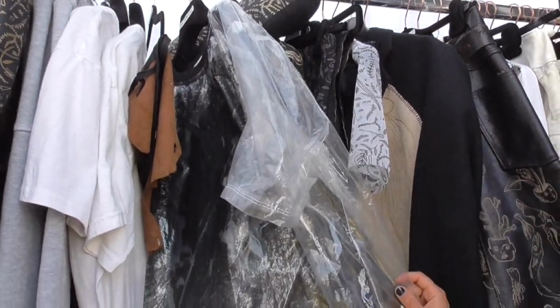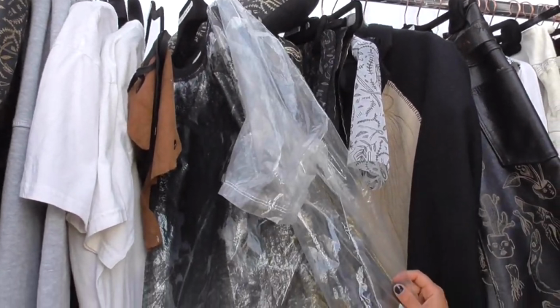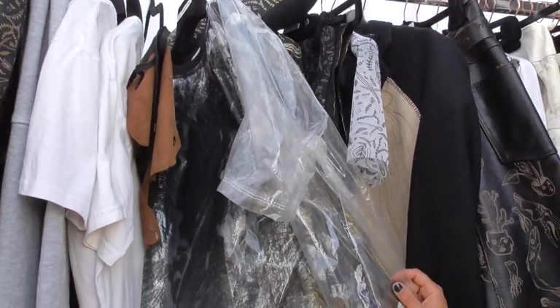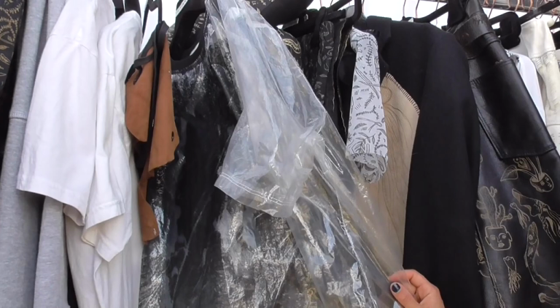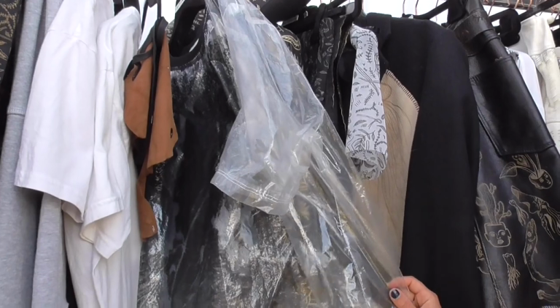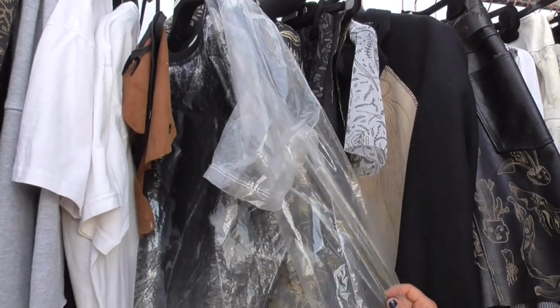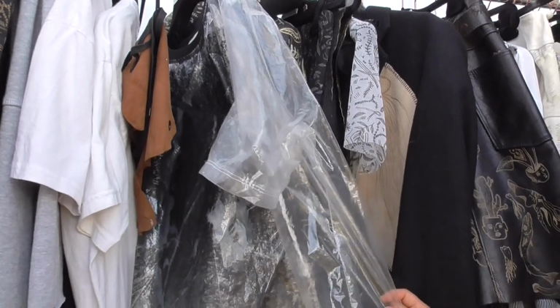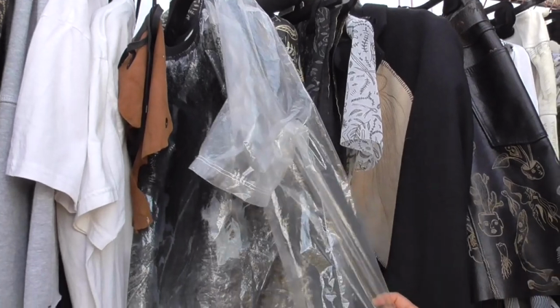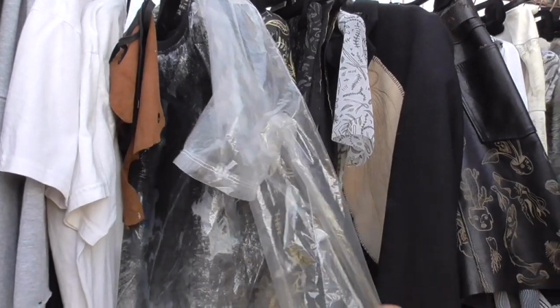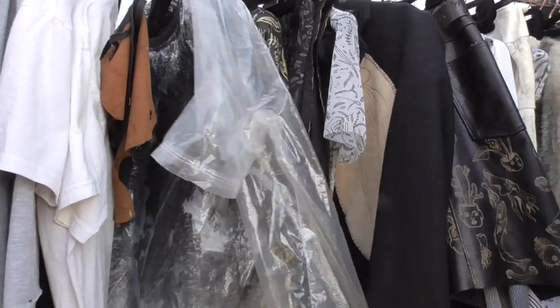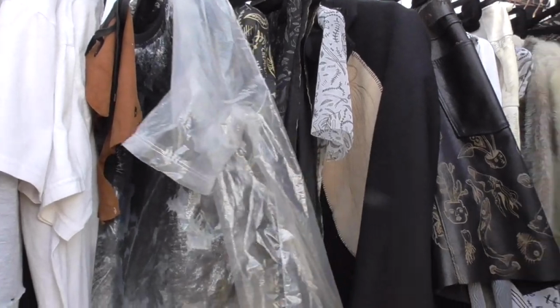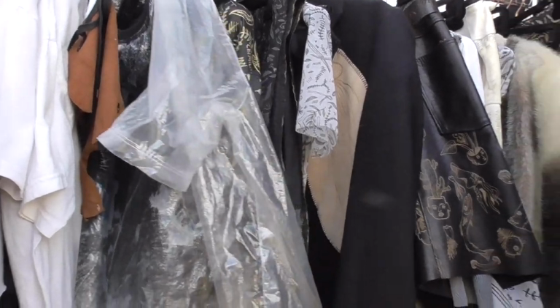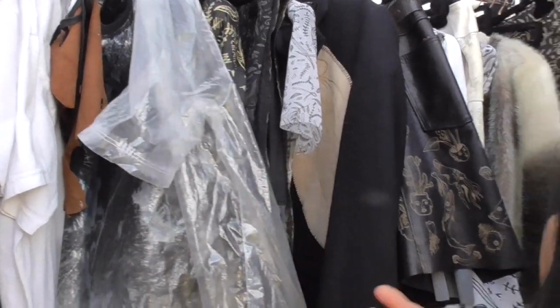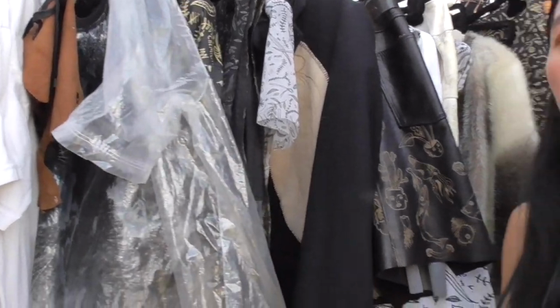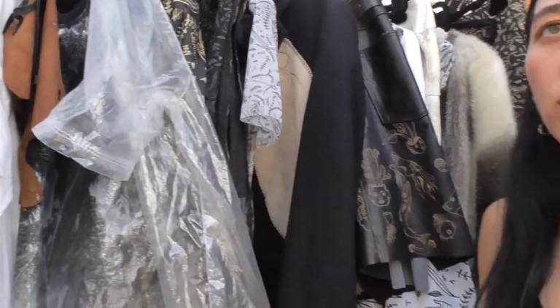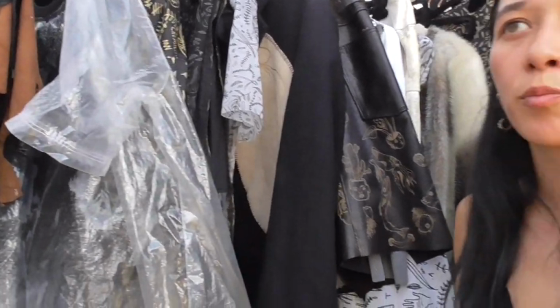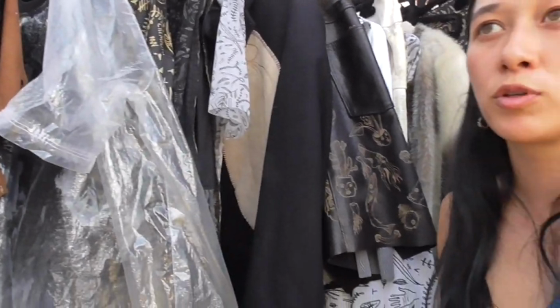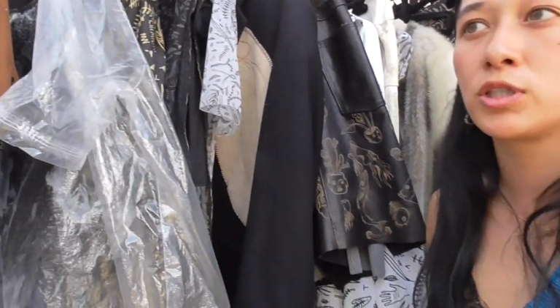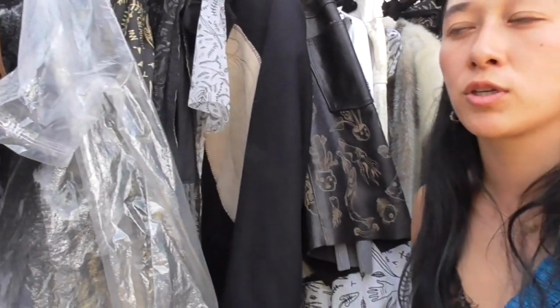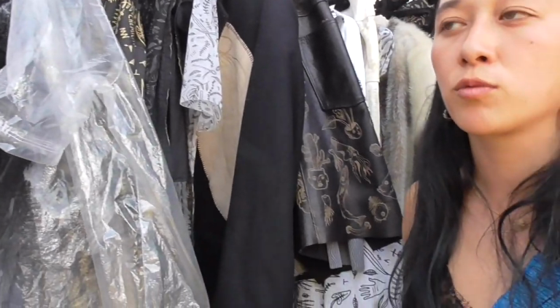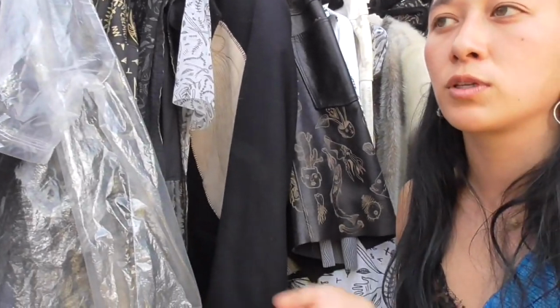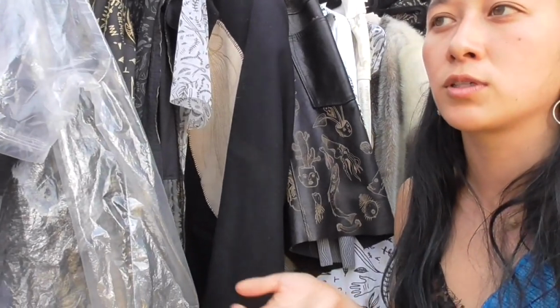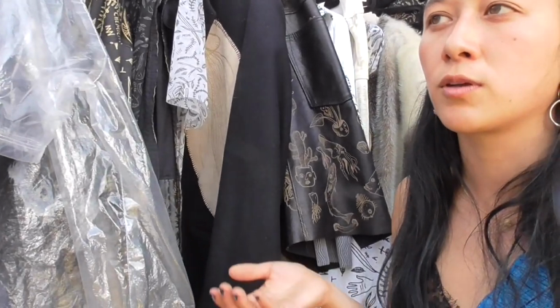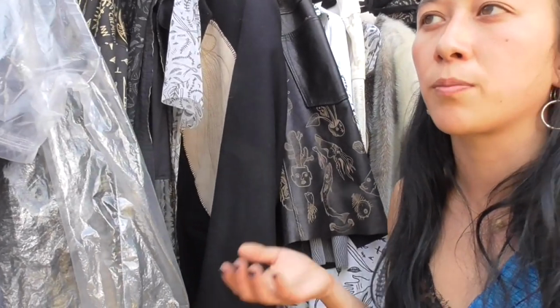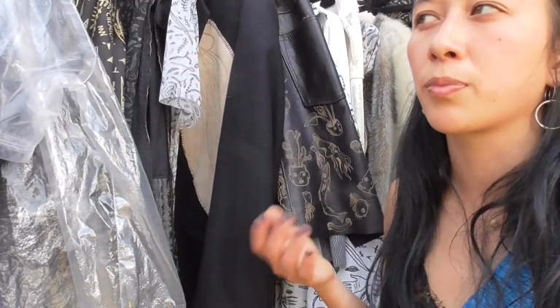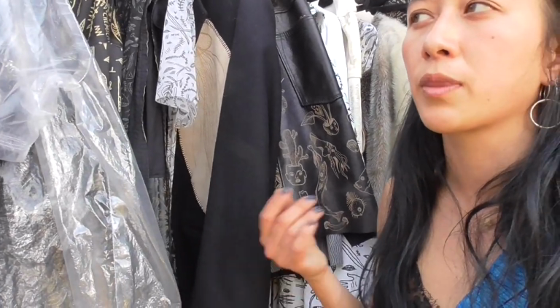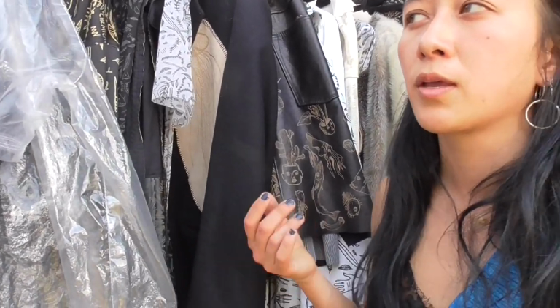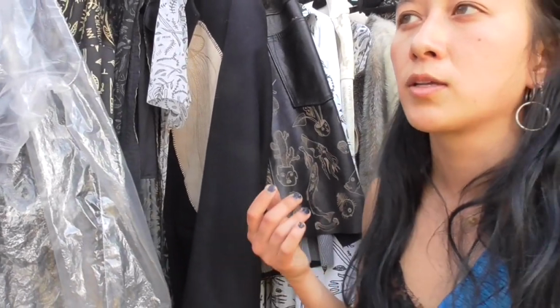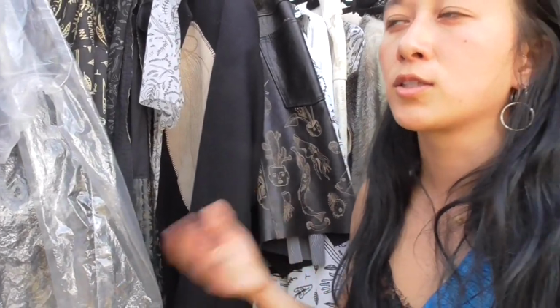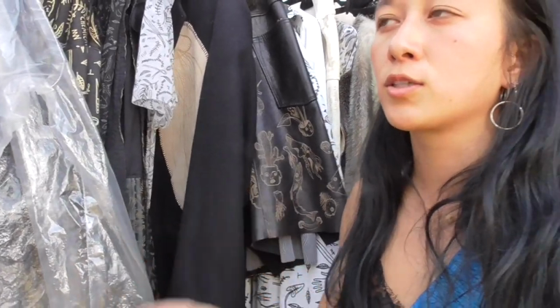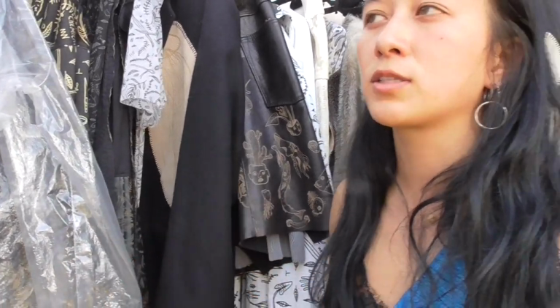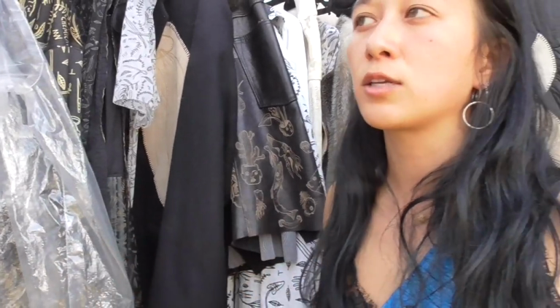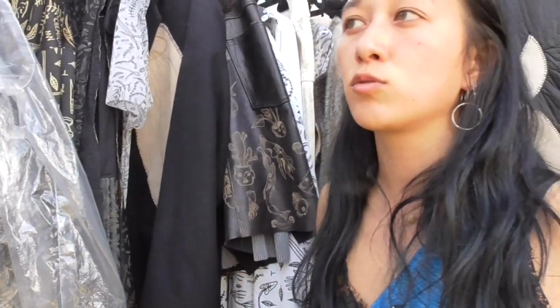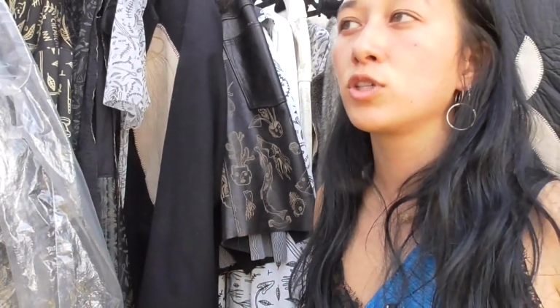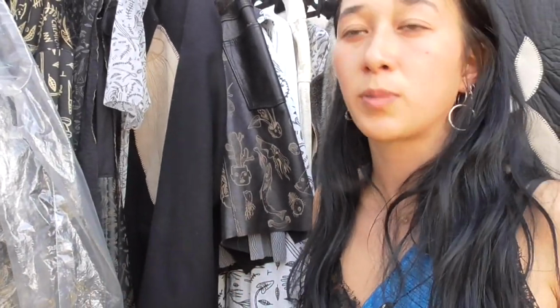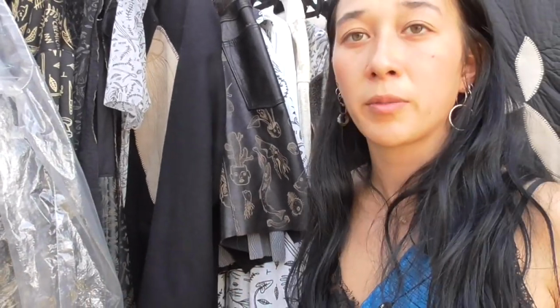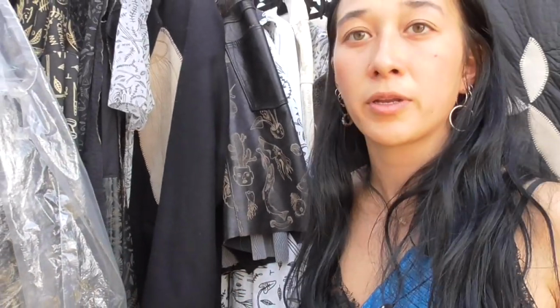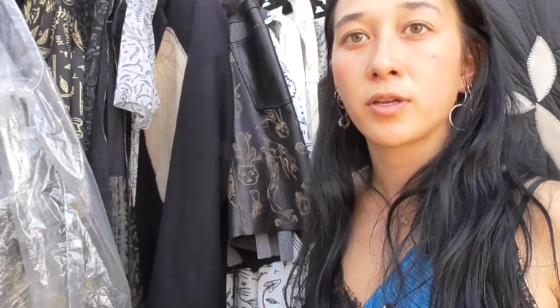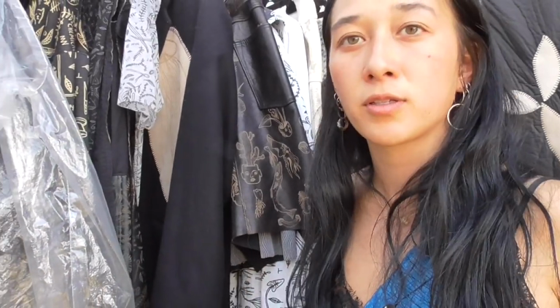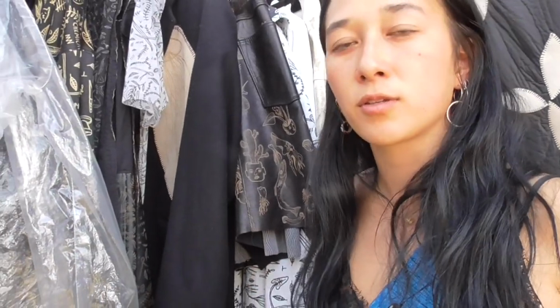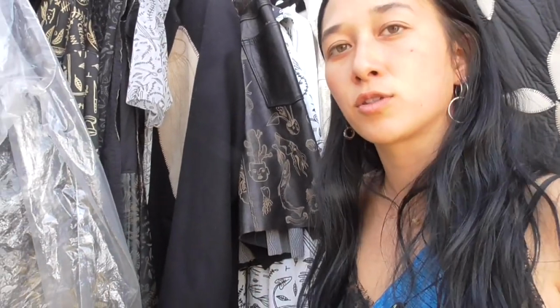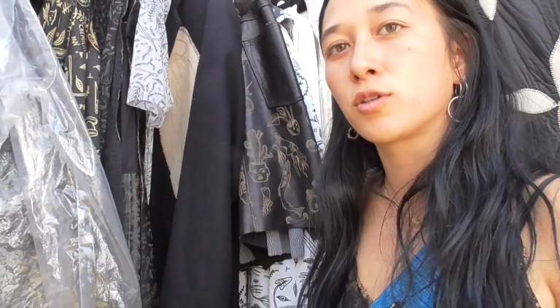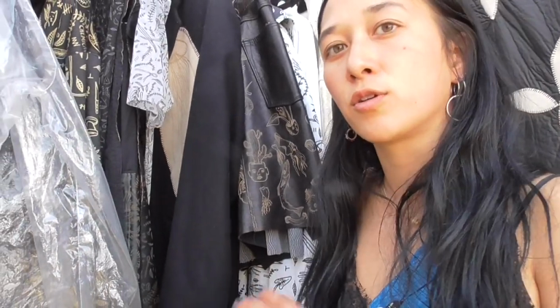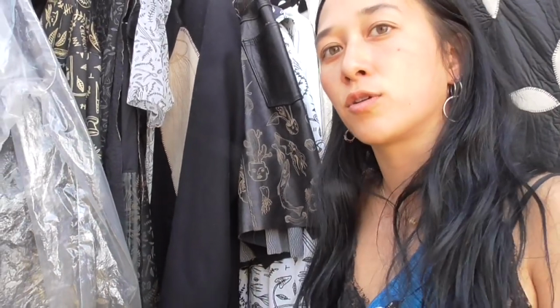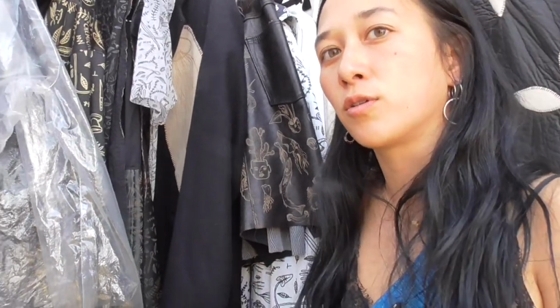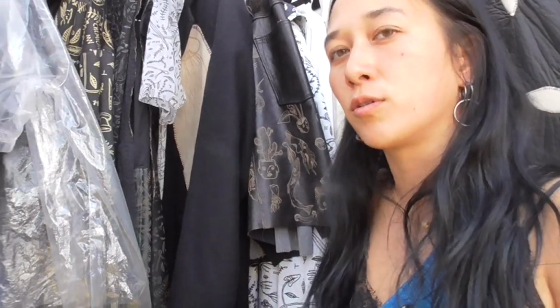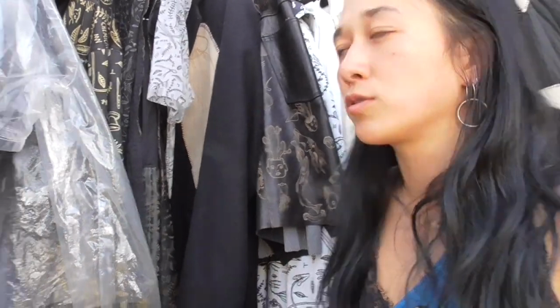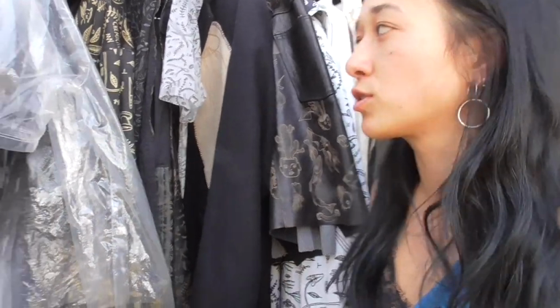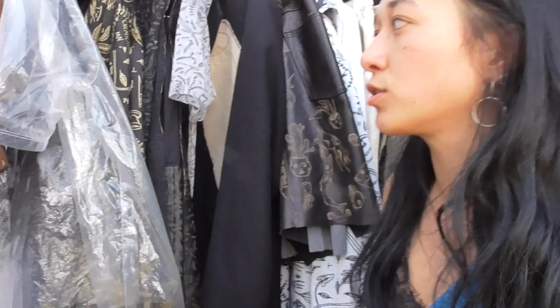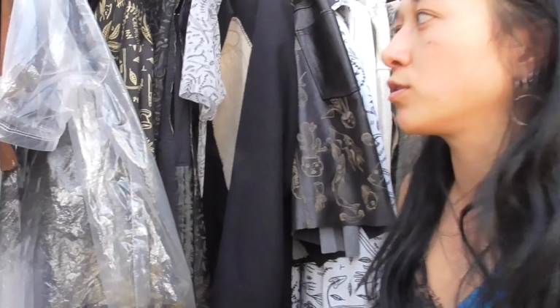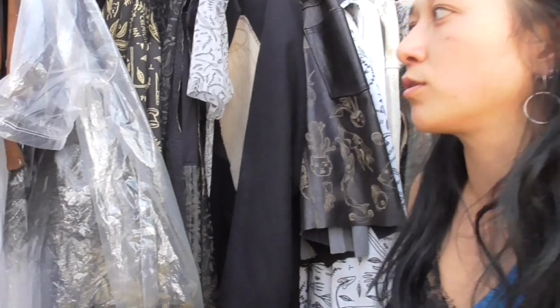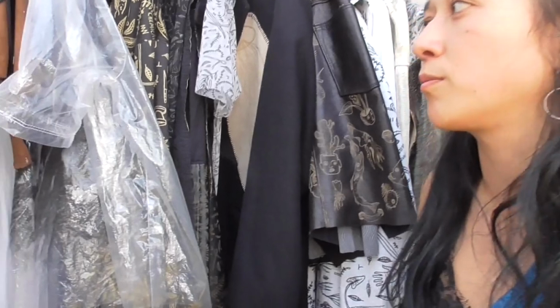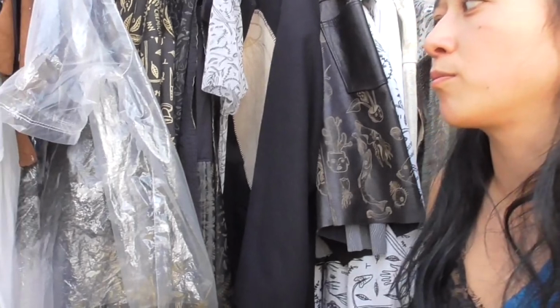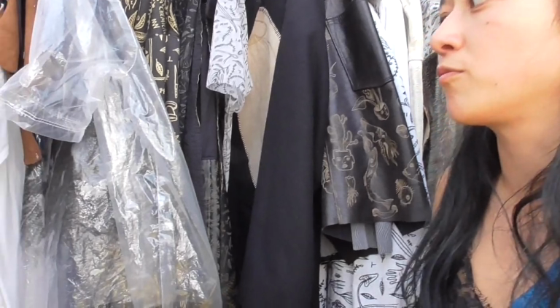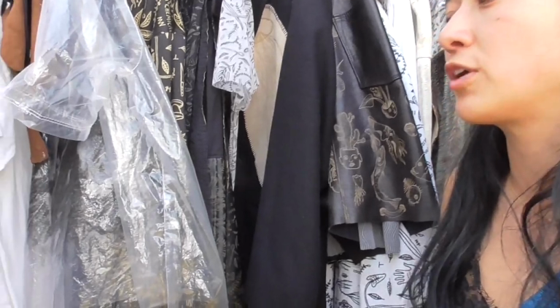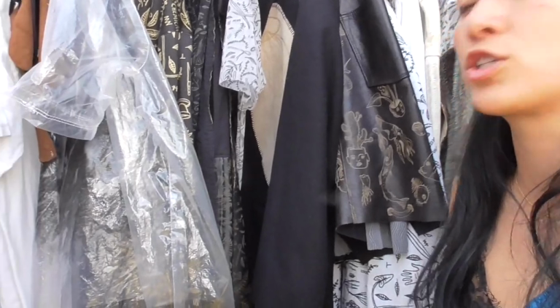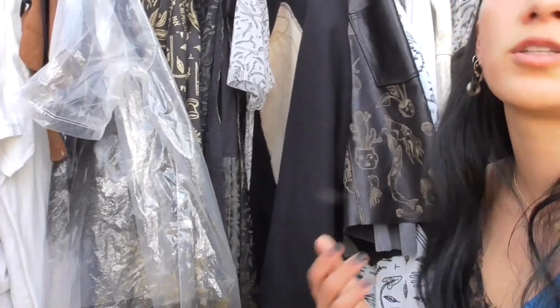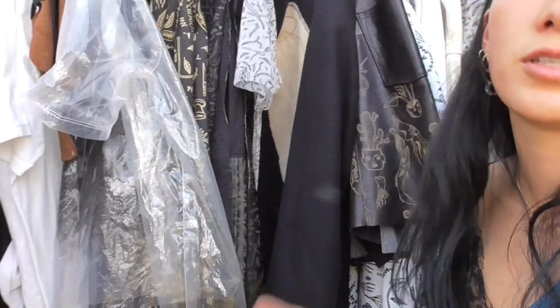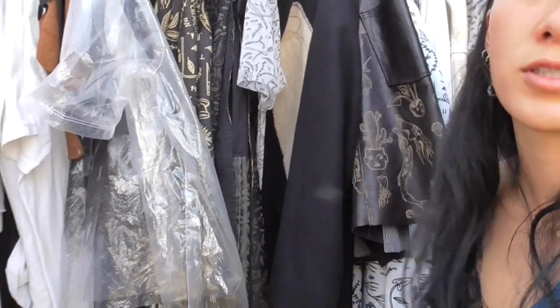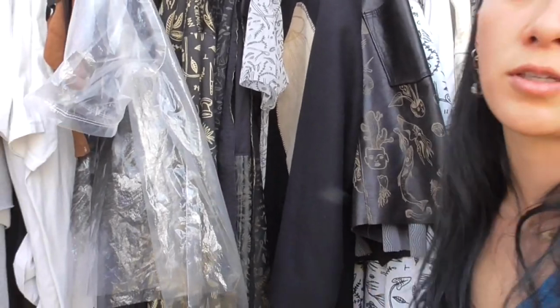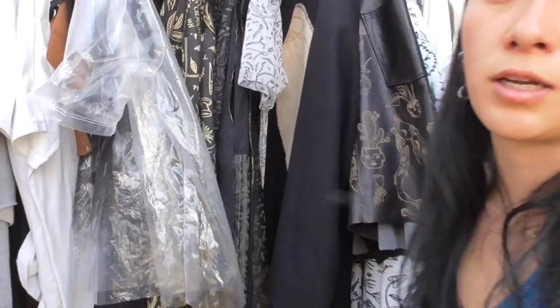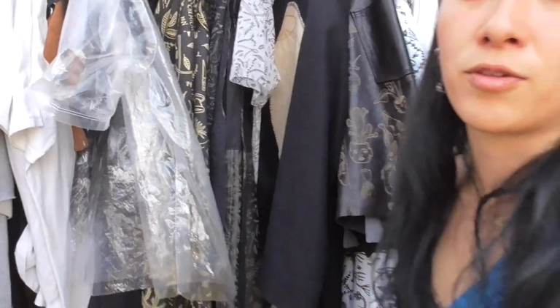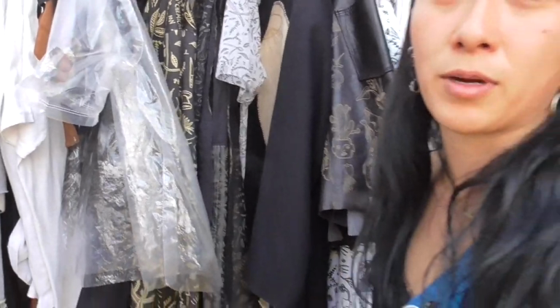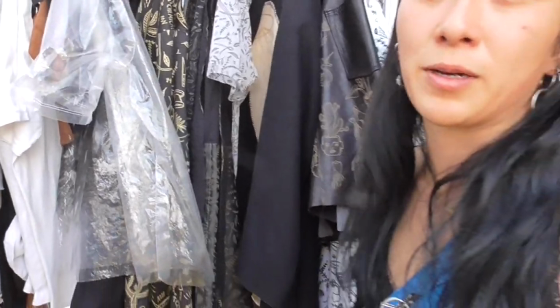I like to work with the opposition: the tattoo is permanent, and fashion is ephemeral.